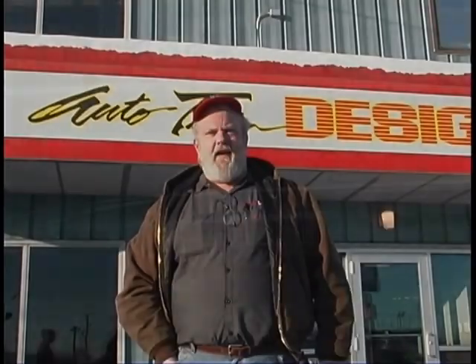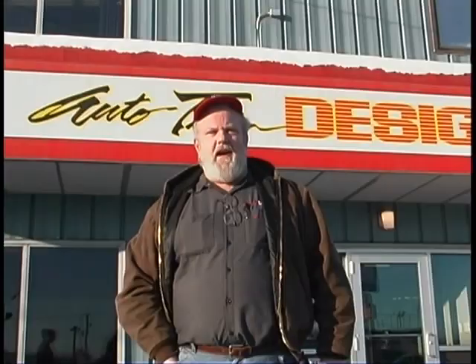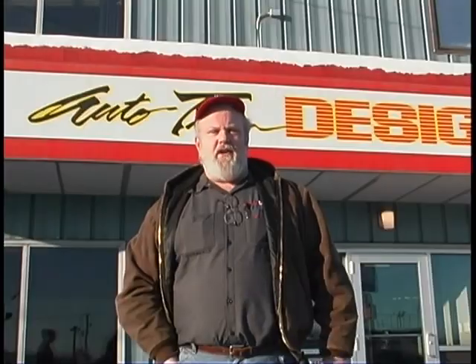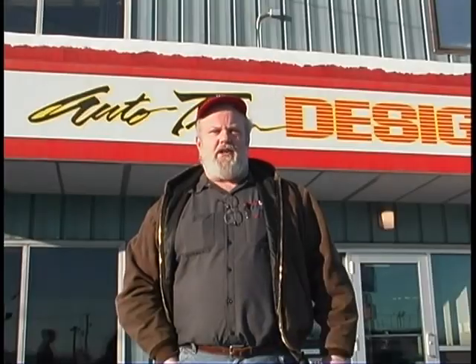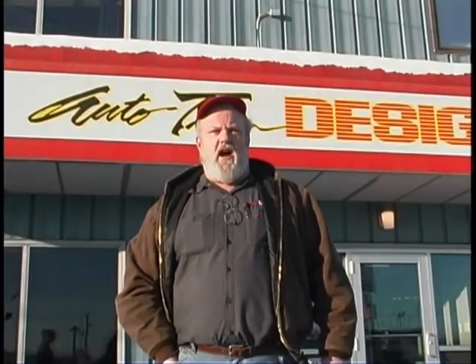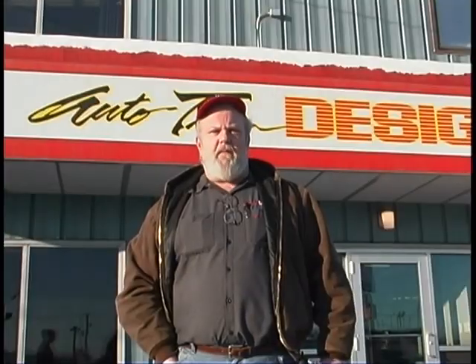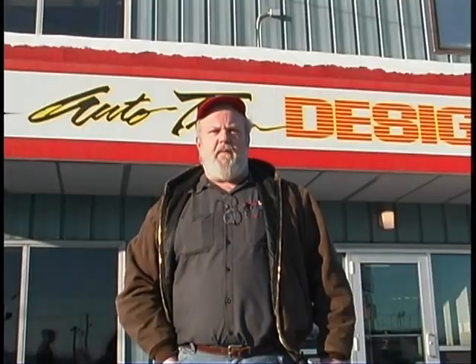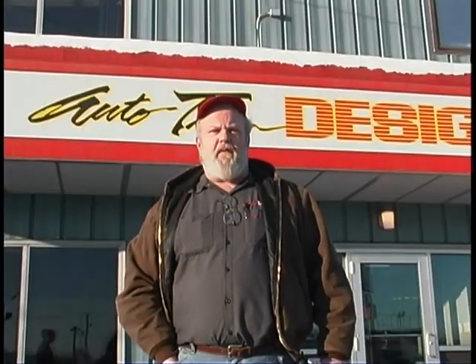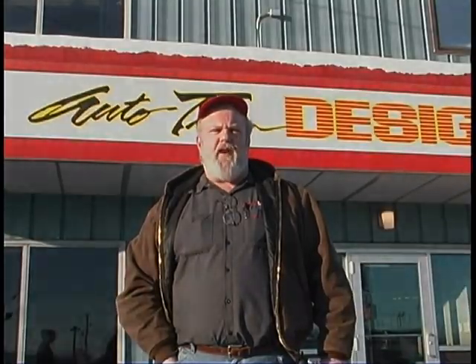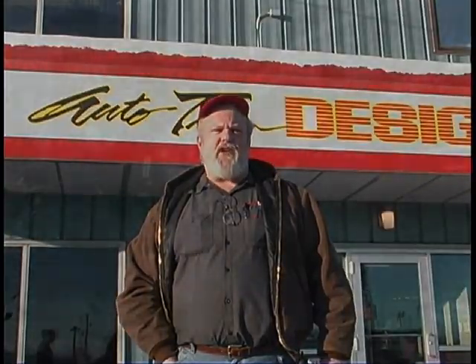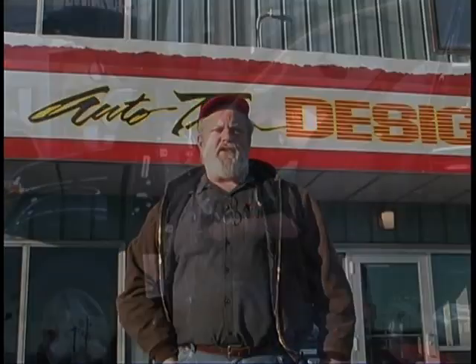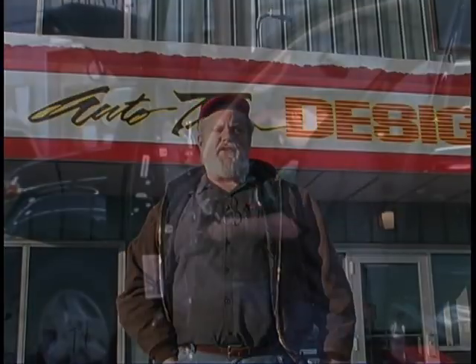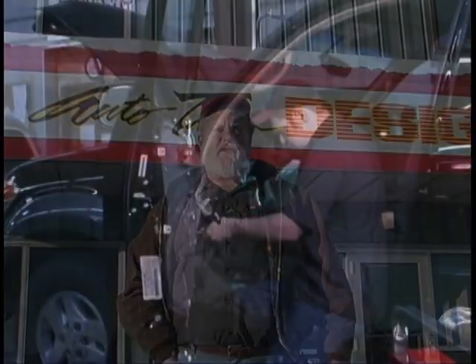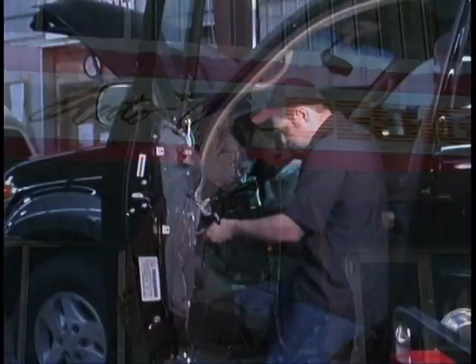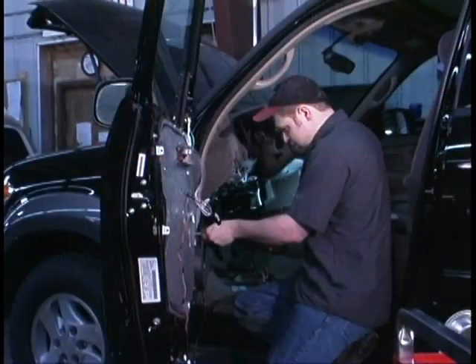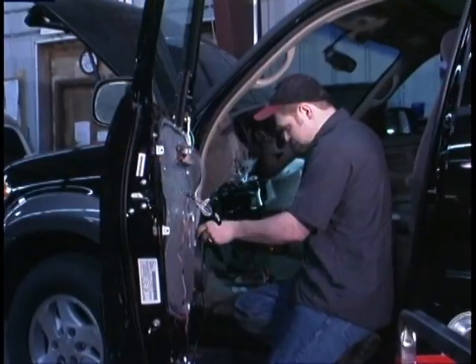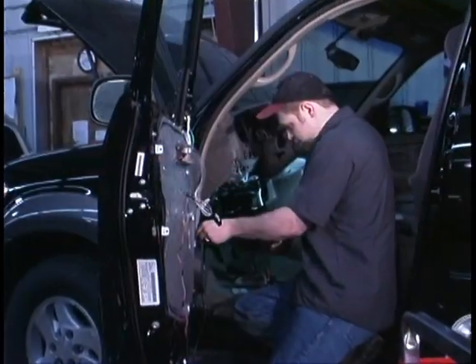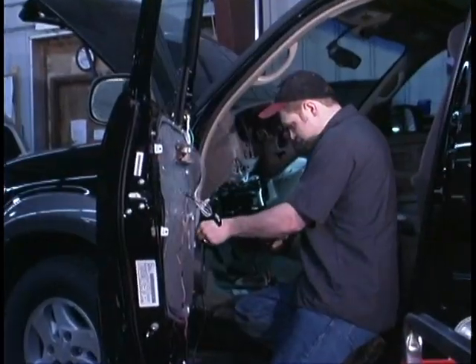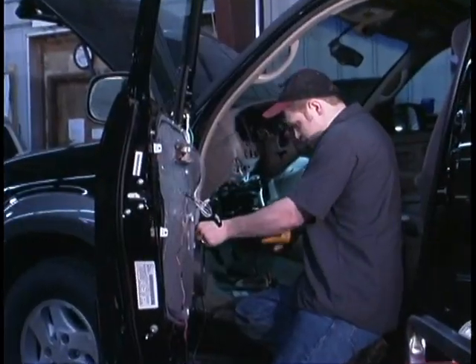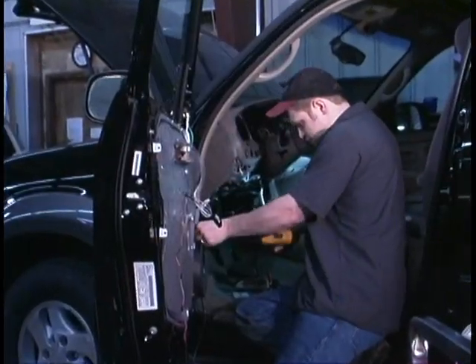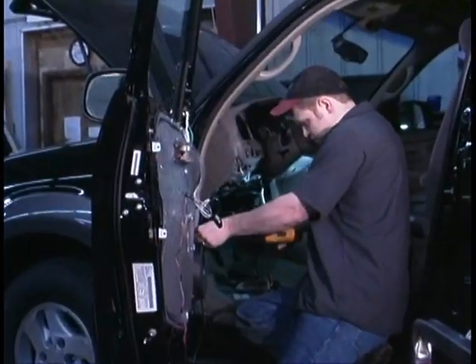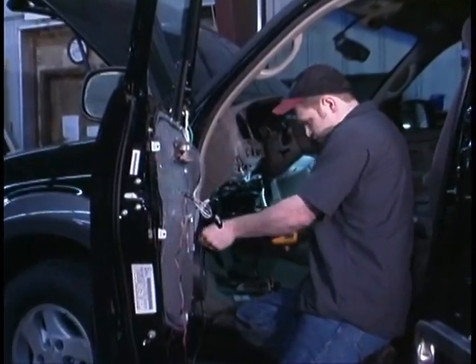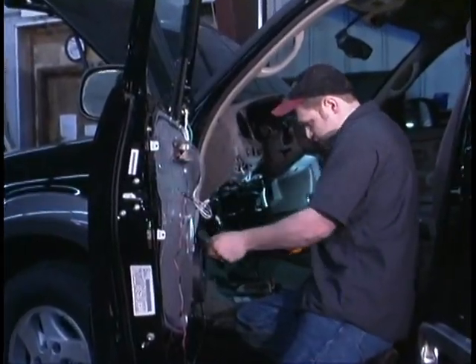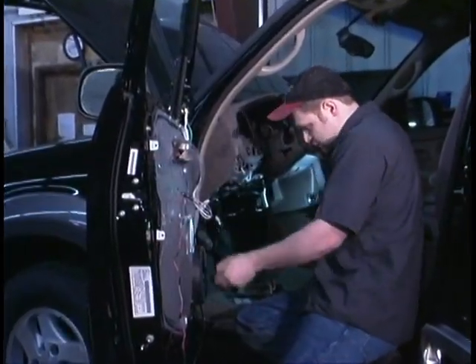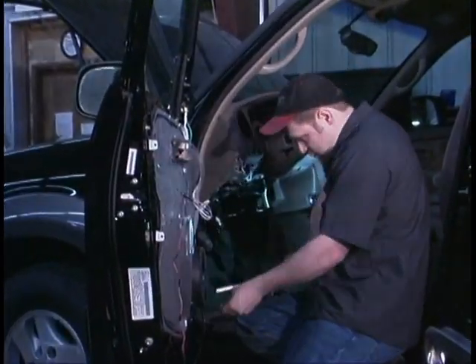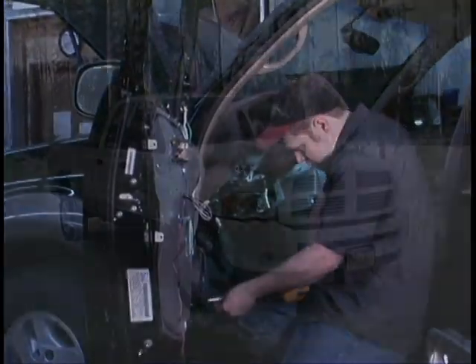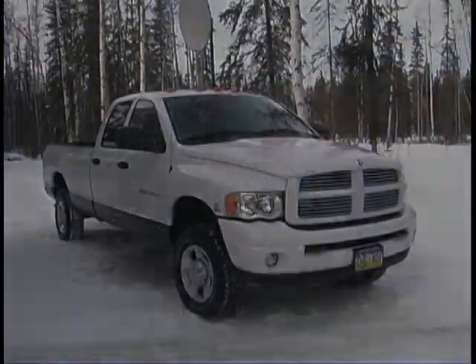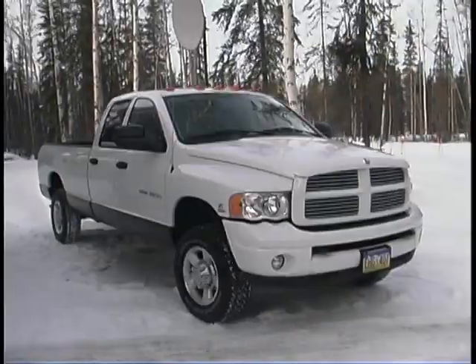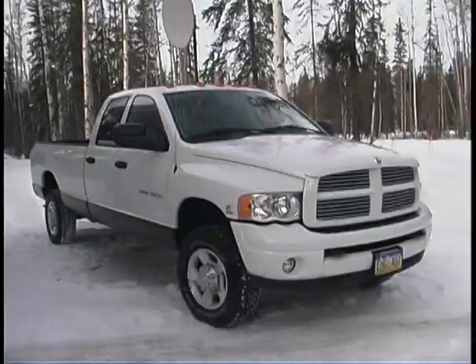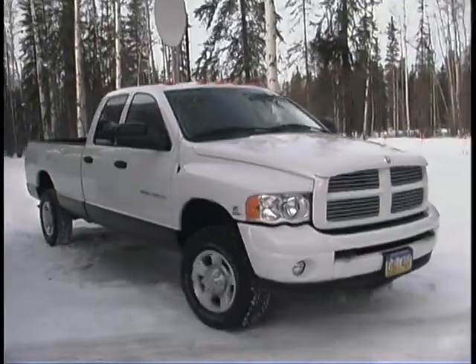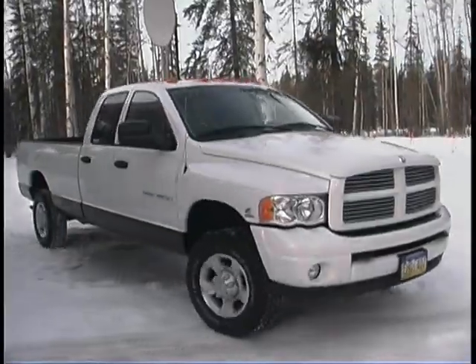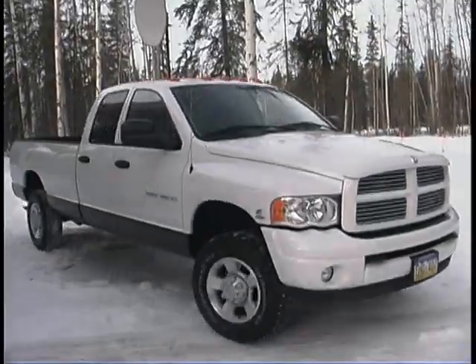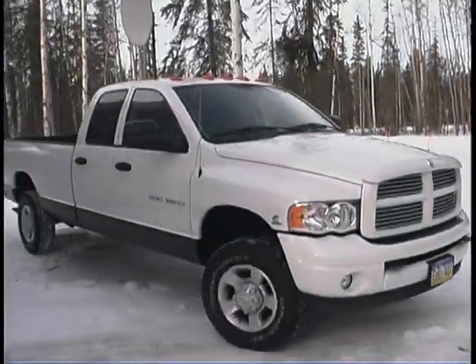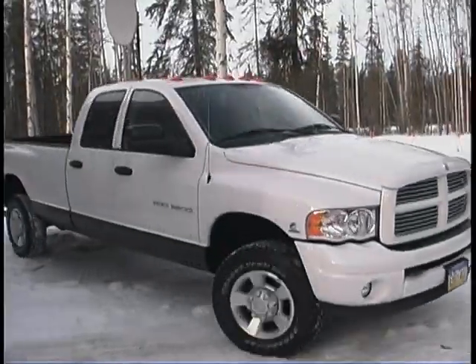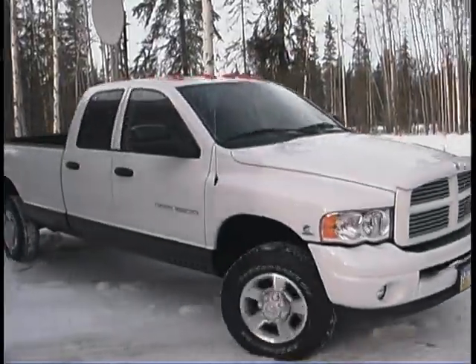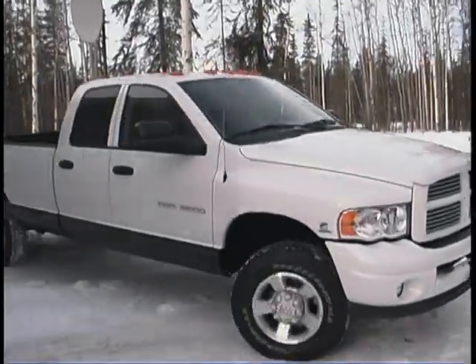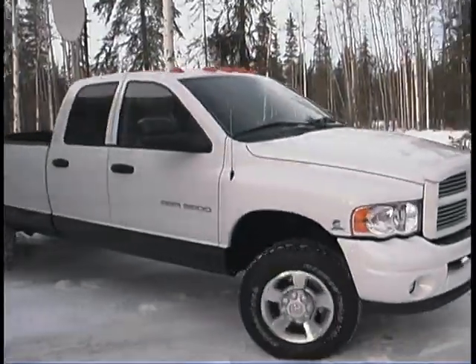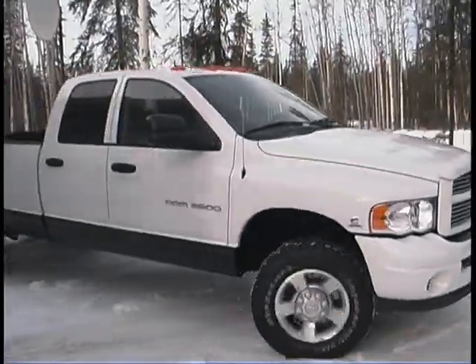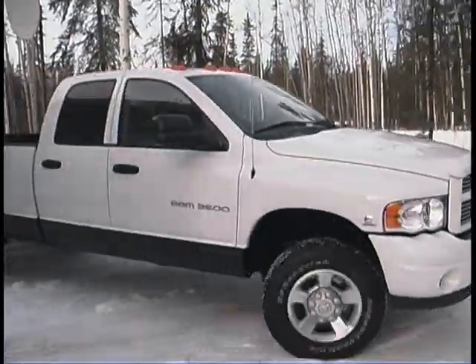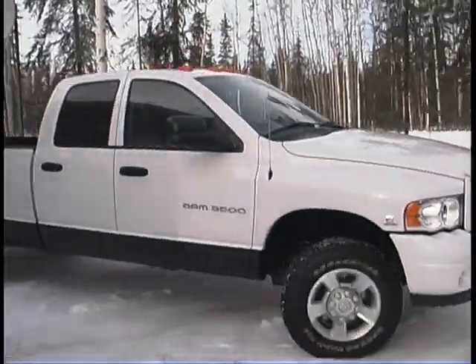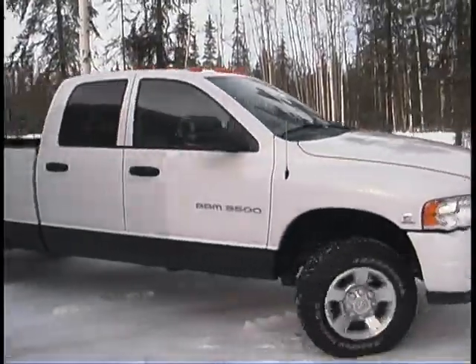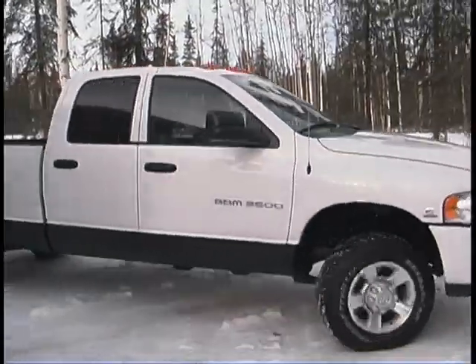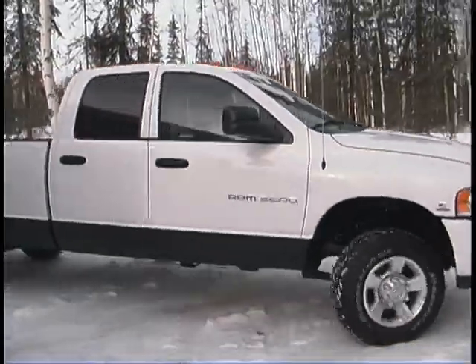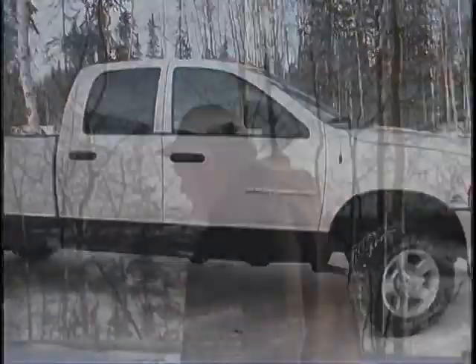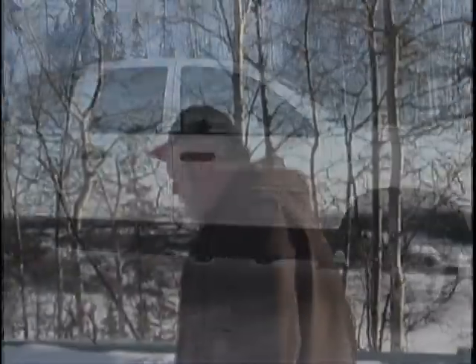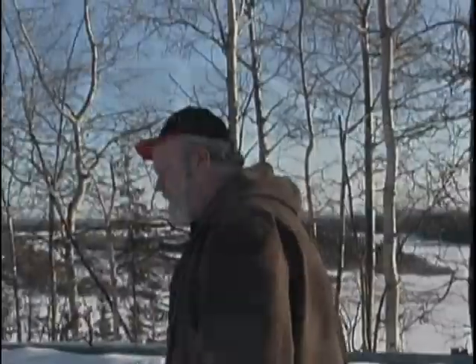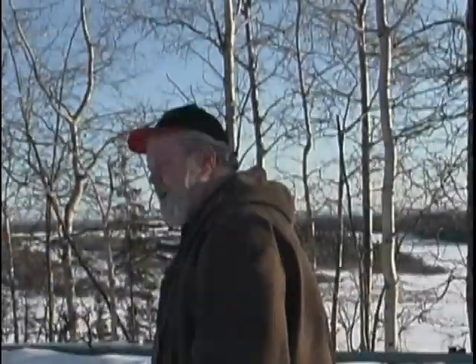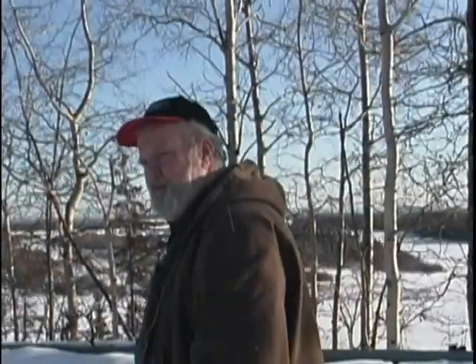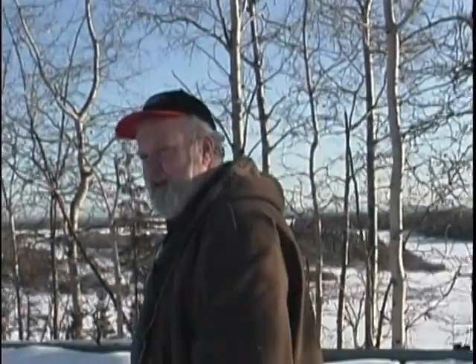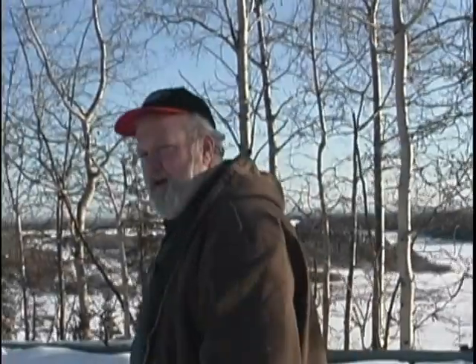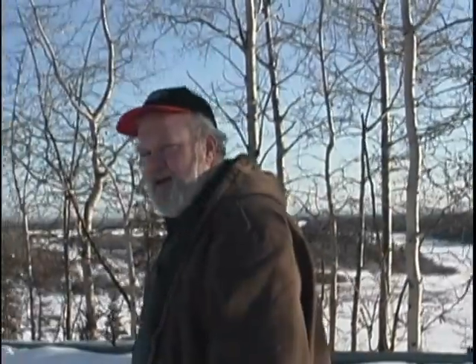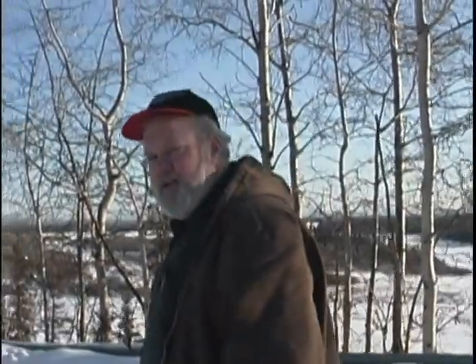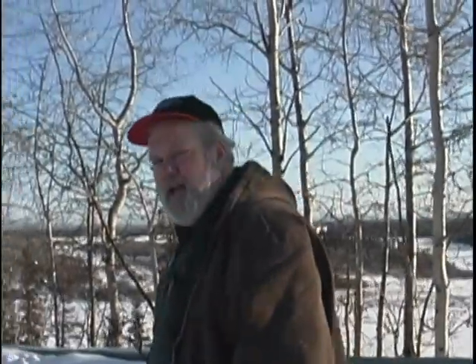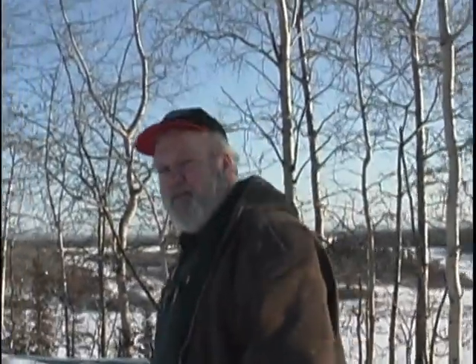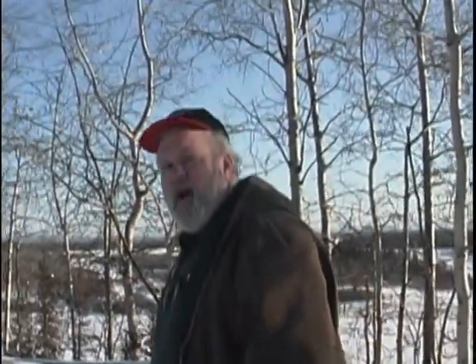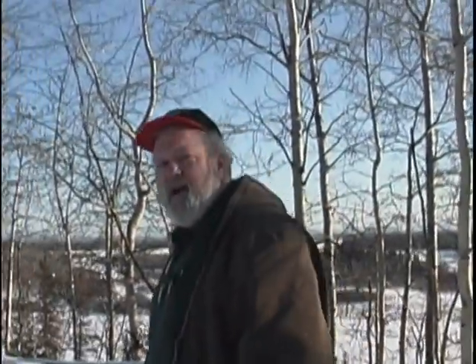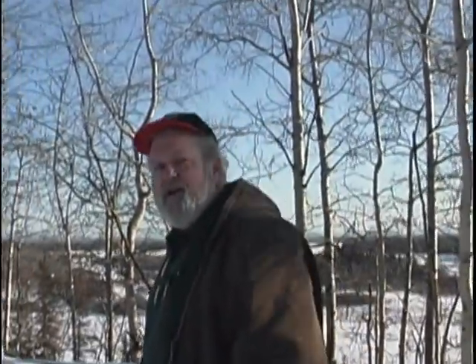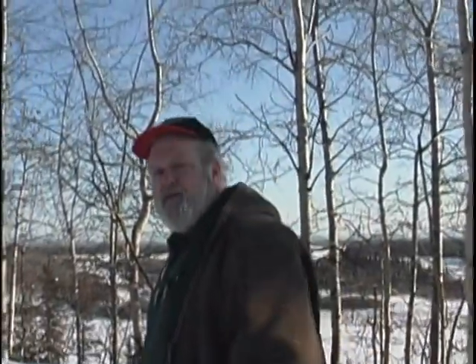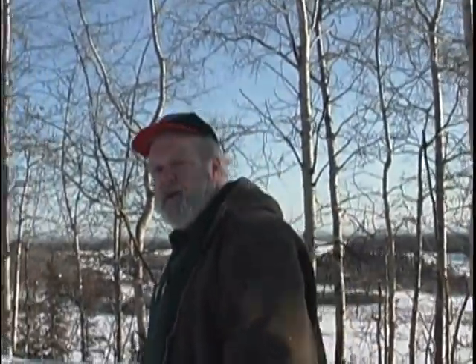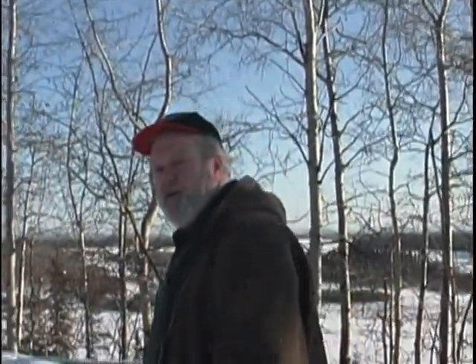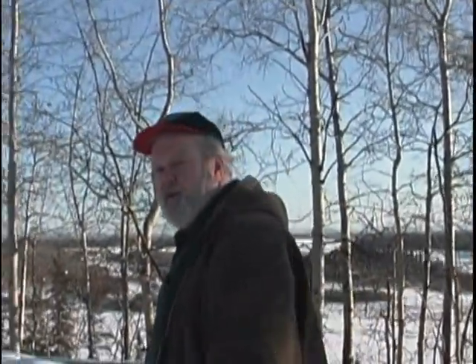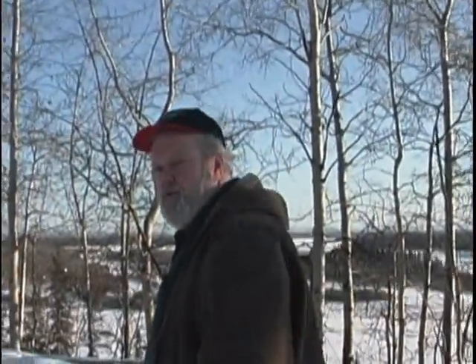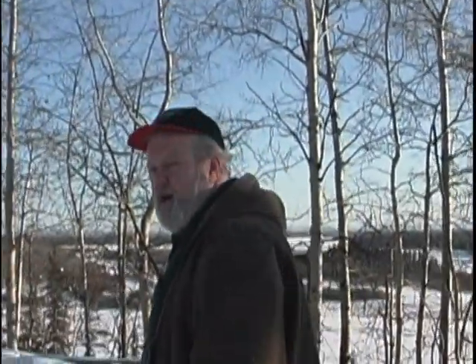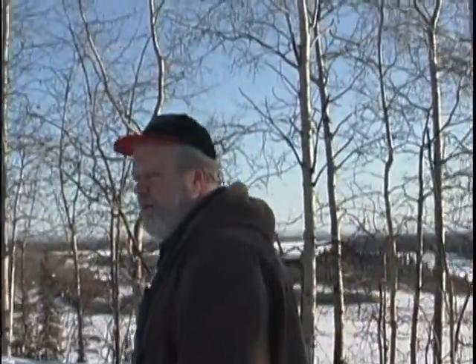And they're installed by professionals who take pride in their work, because we know you take pride in your vehicle as well.